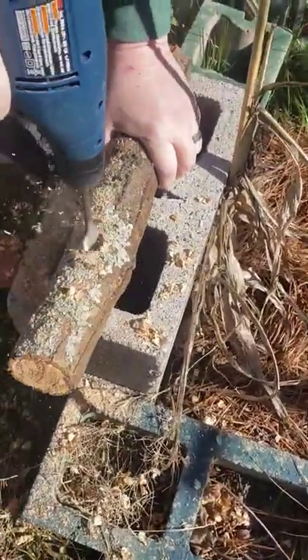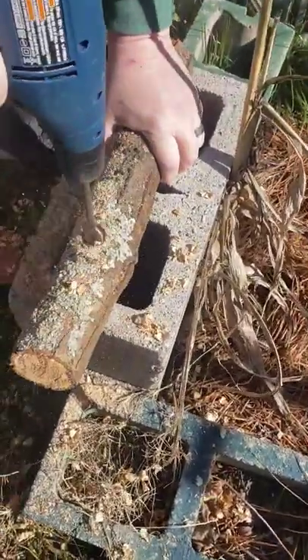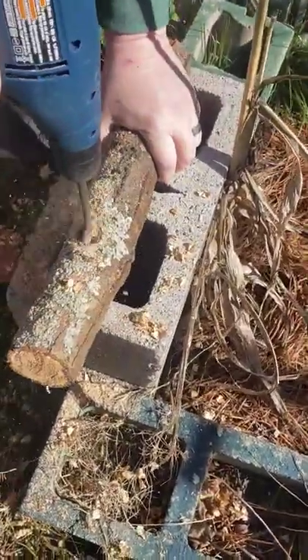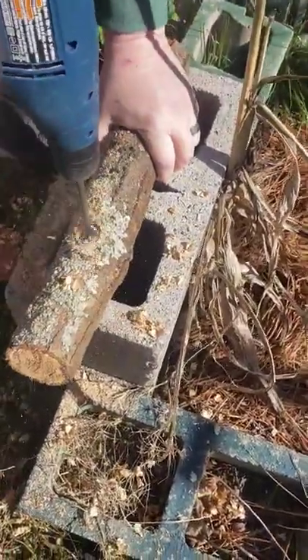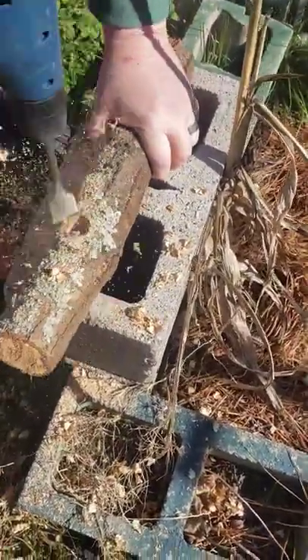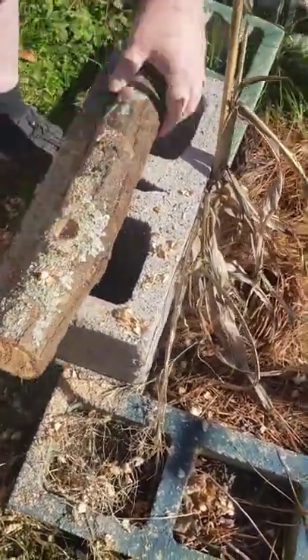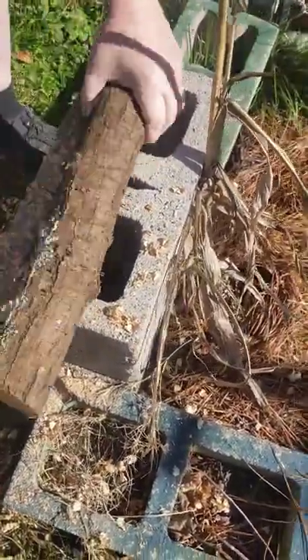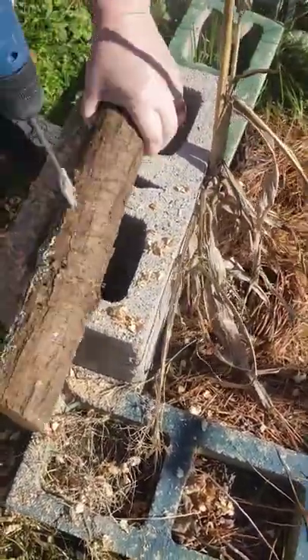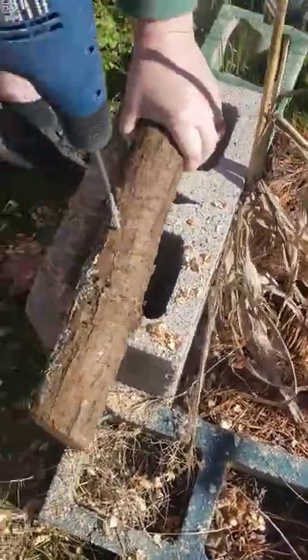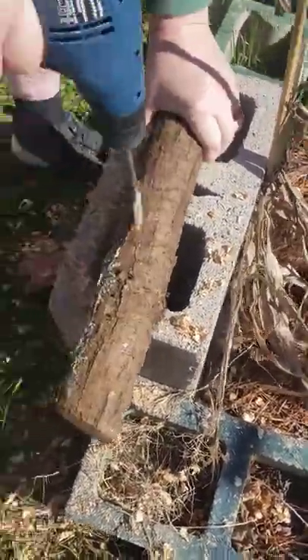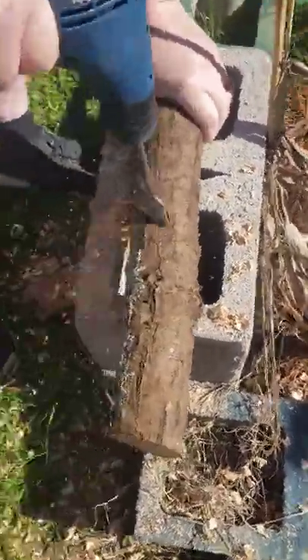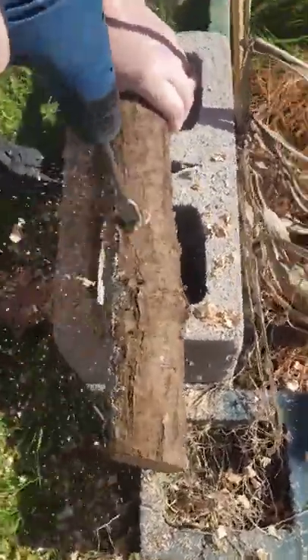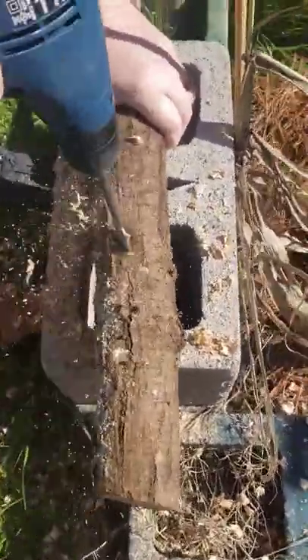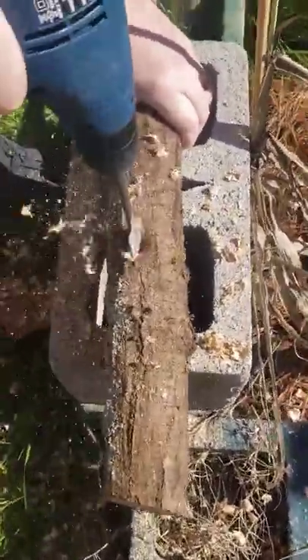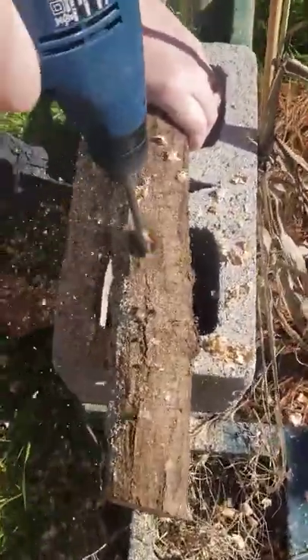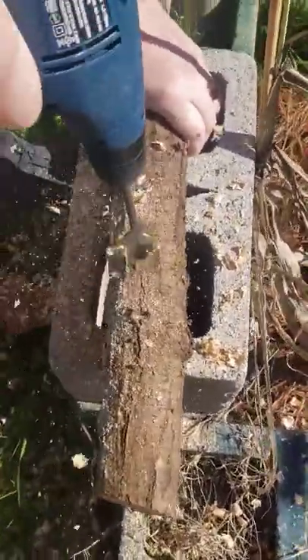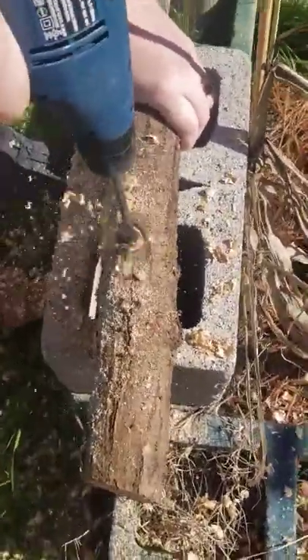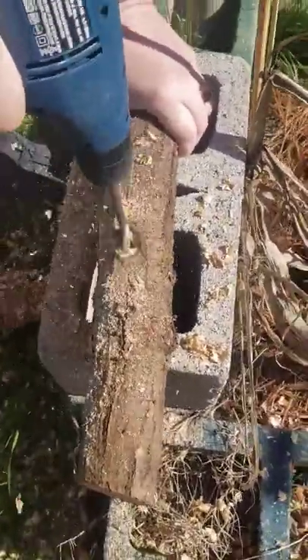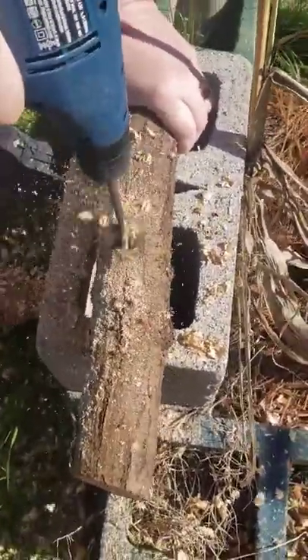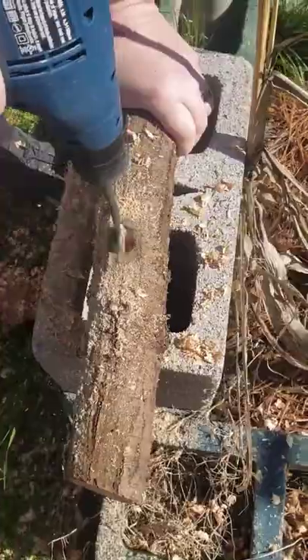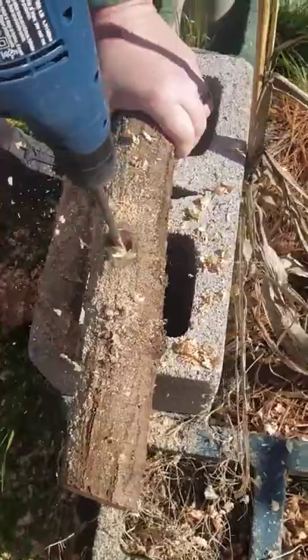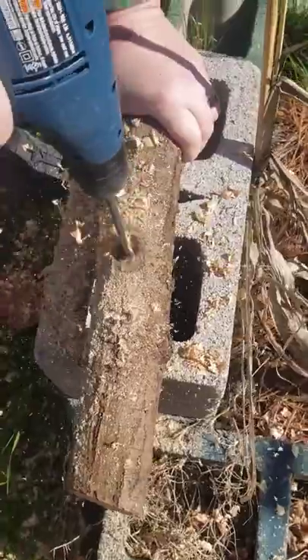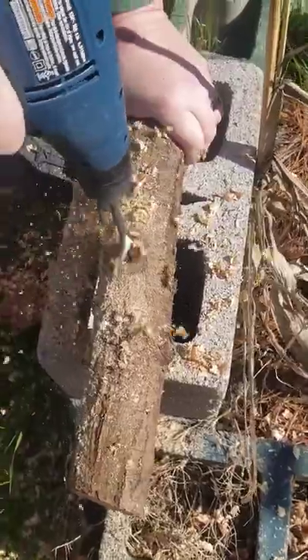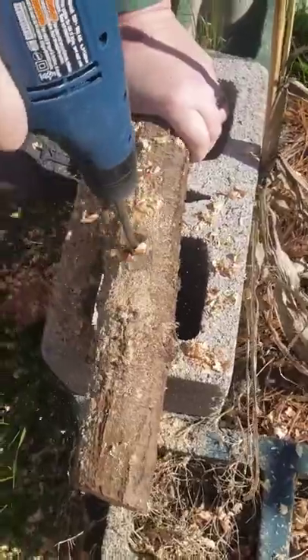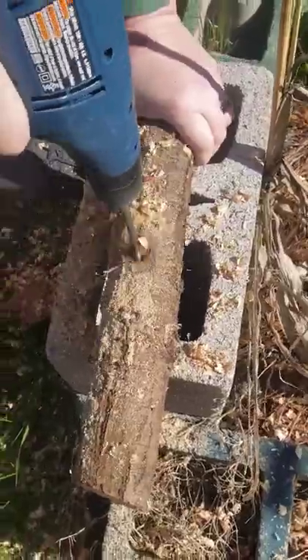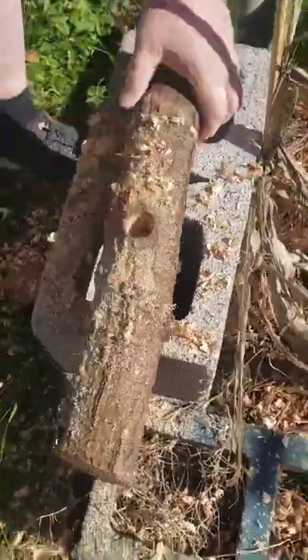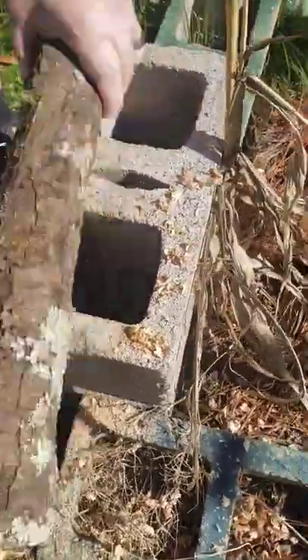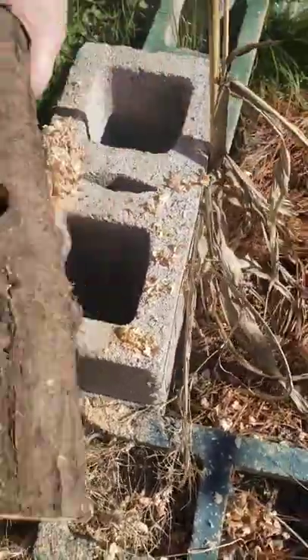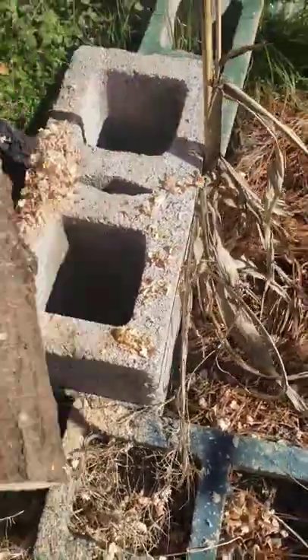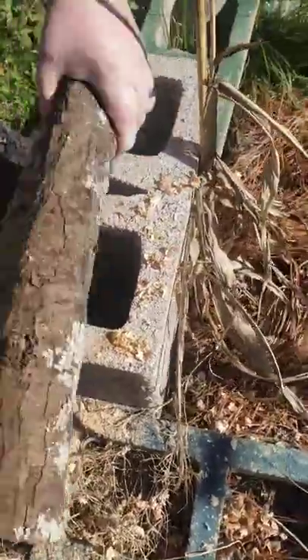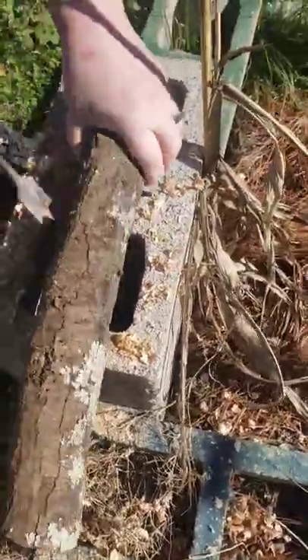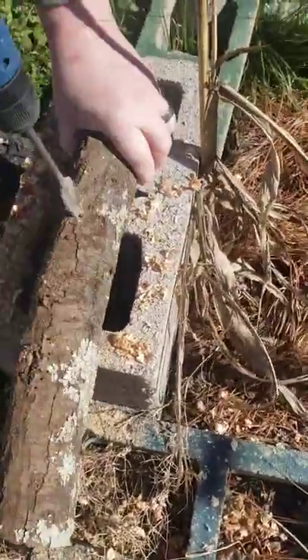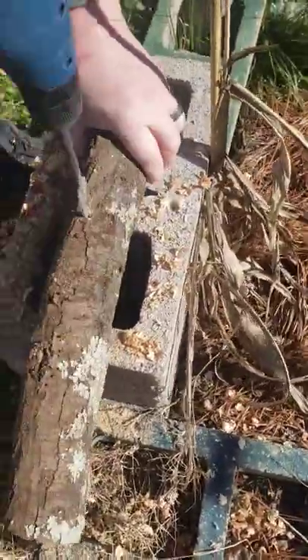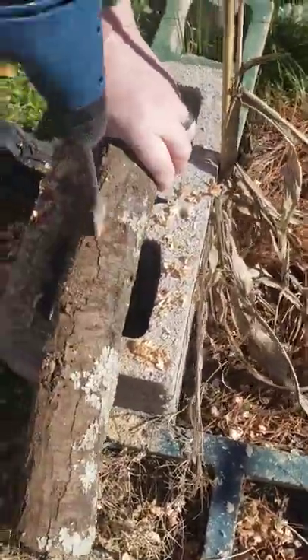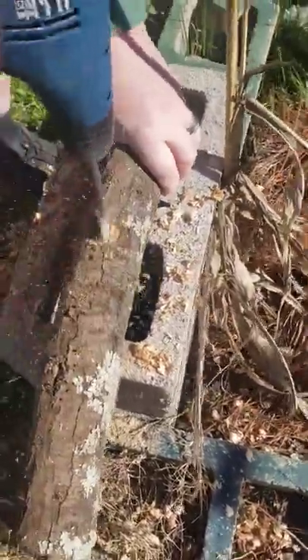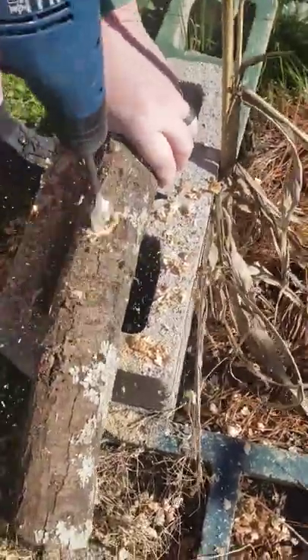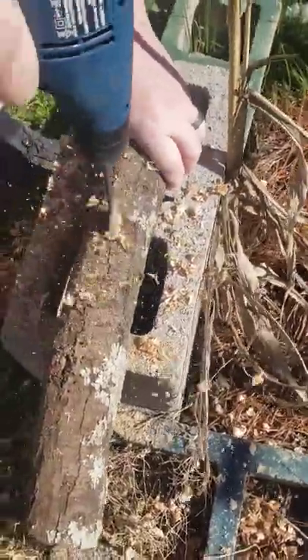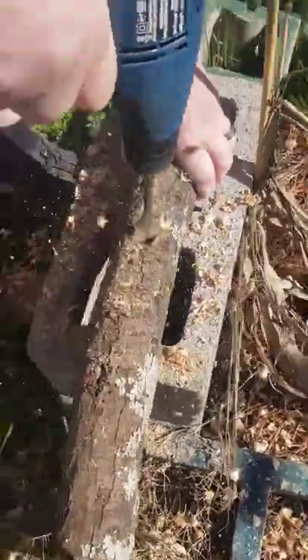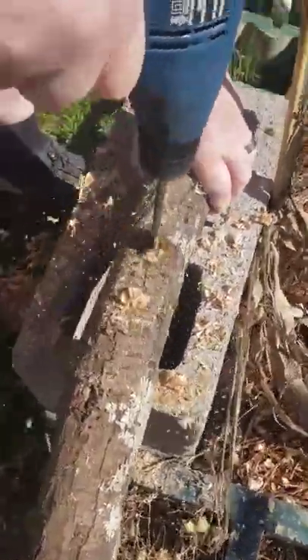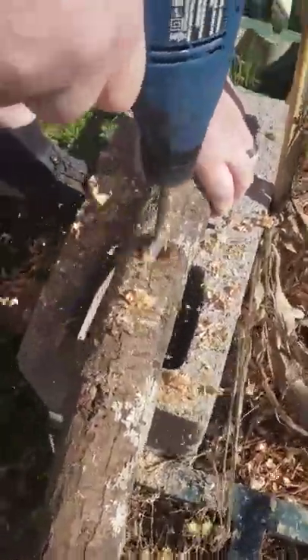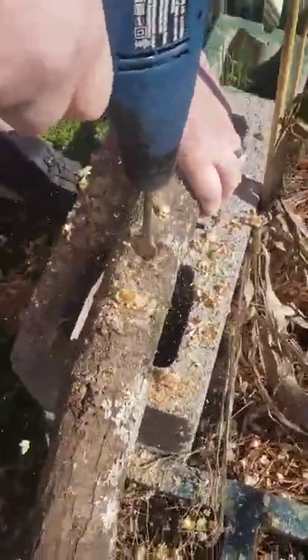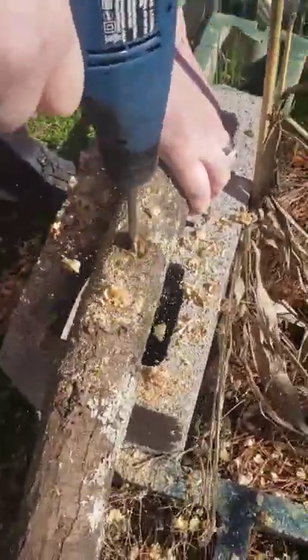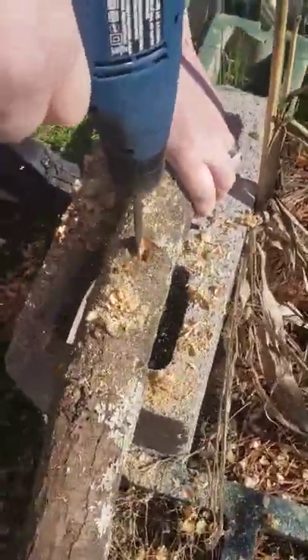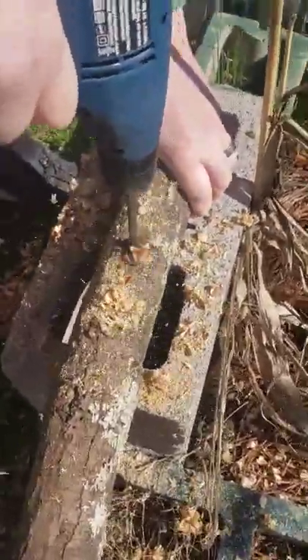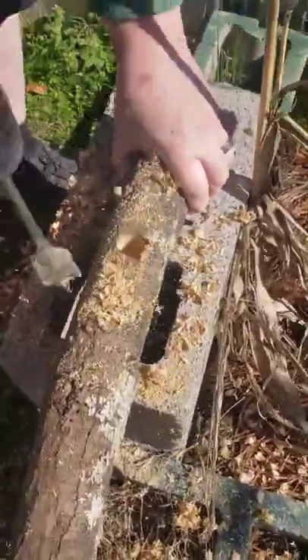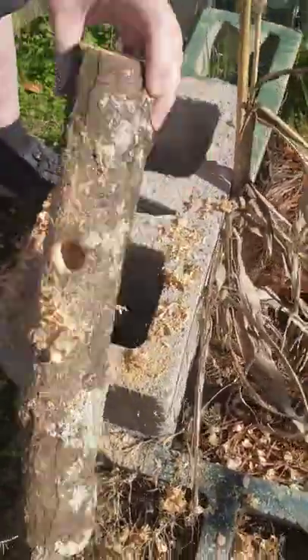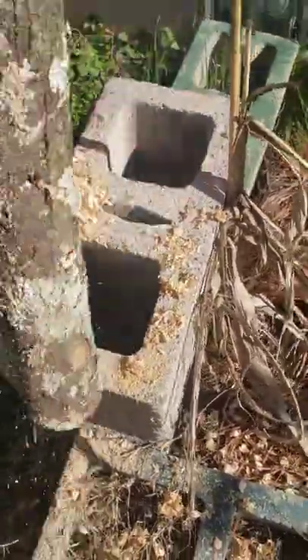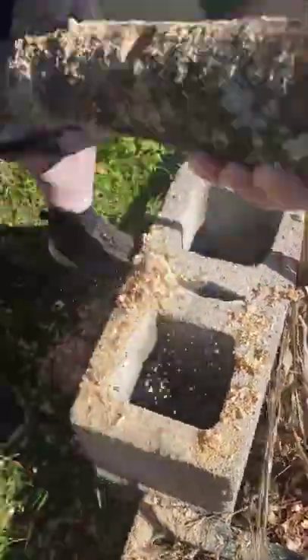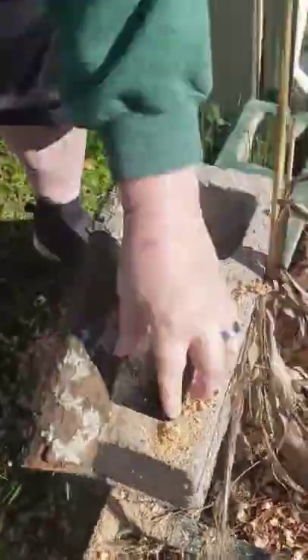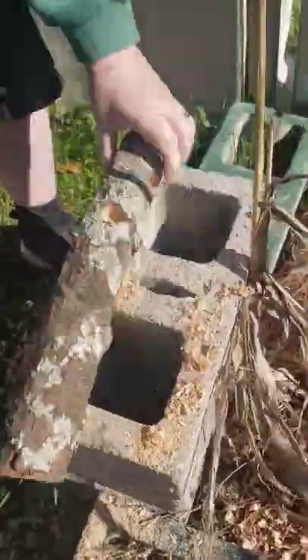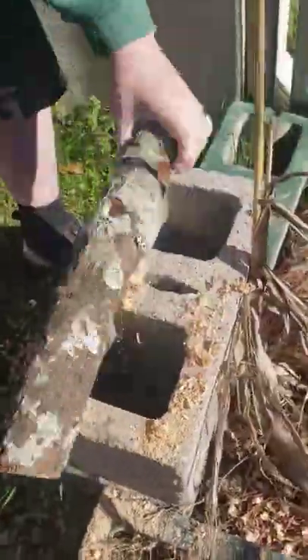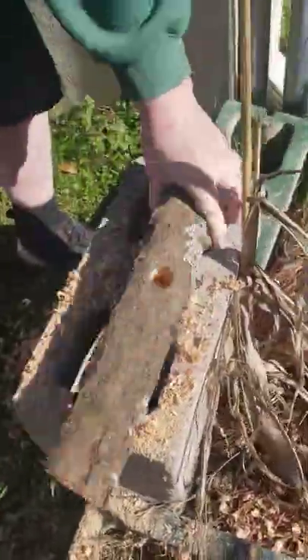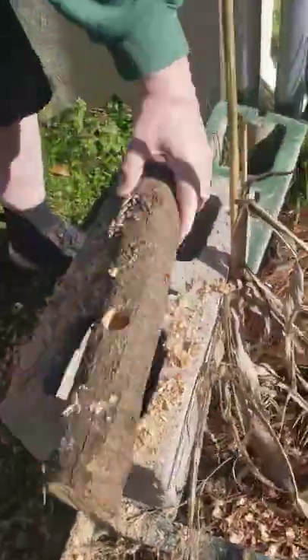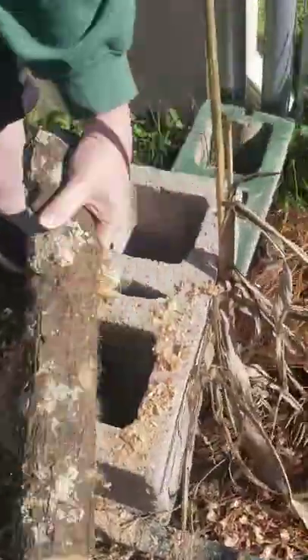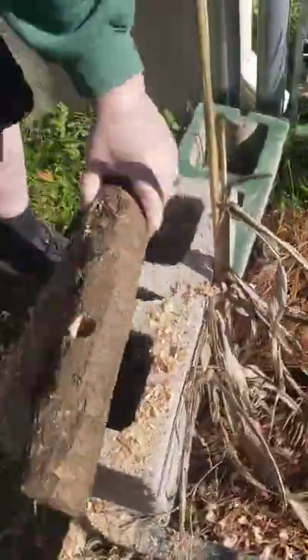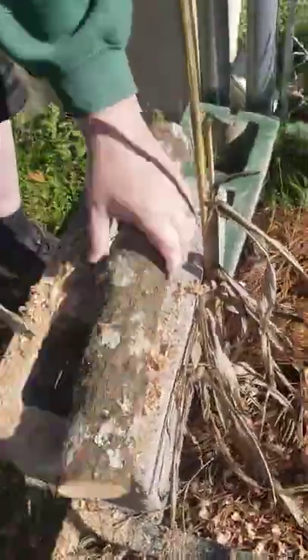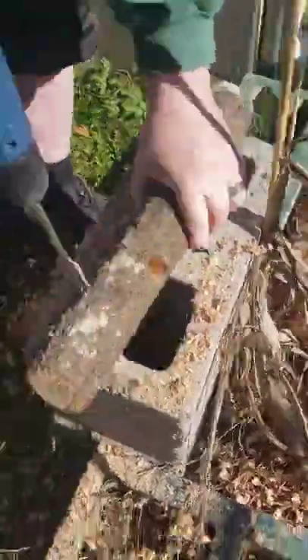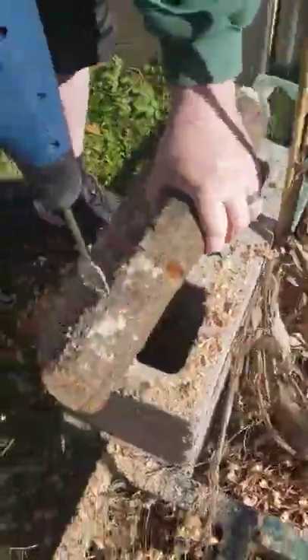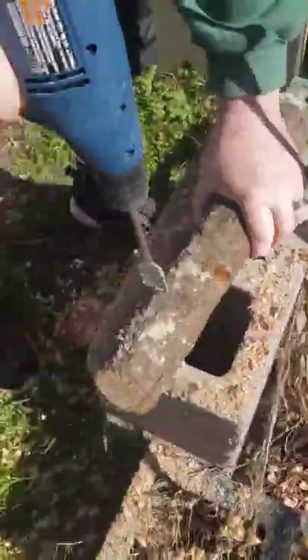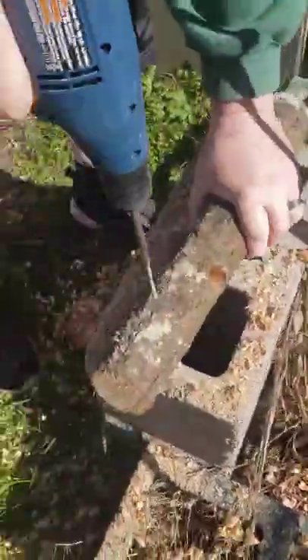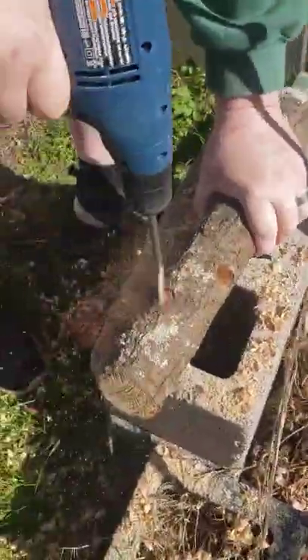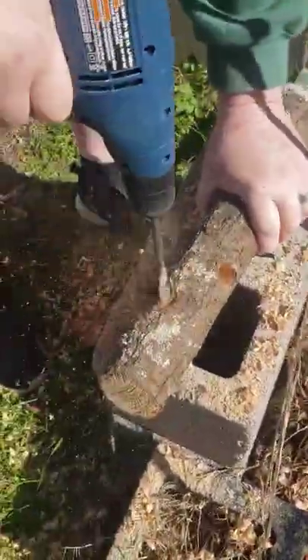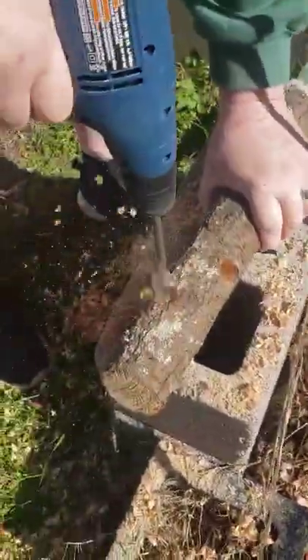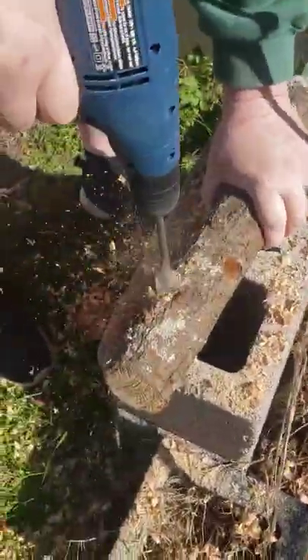As you can see, he's drilling holes around the log. They don't go all the way through, and he's turning the log so the holes aren't too close together.